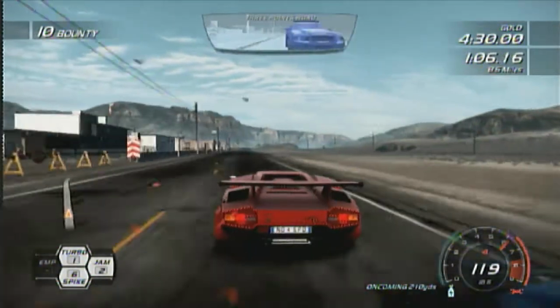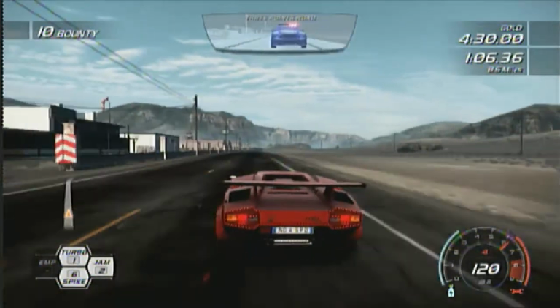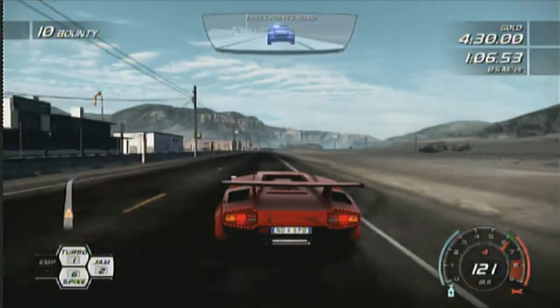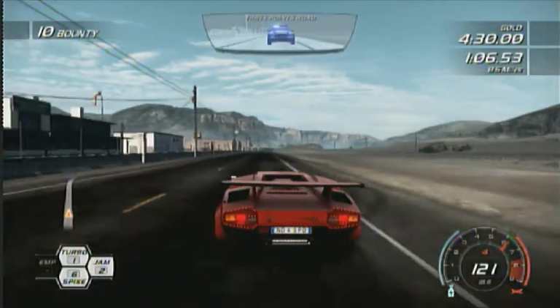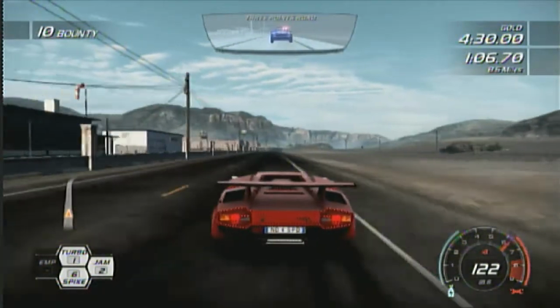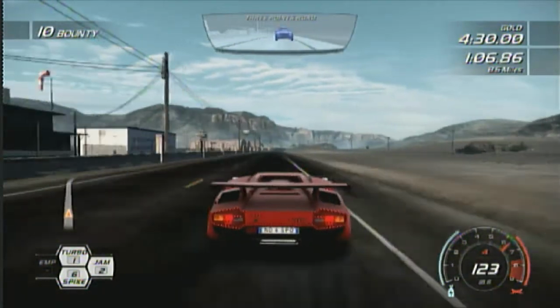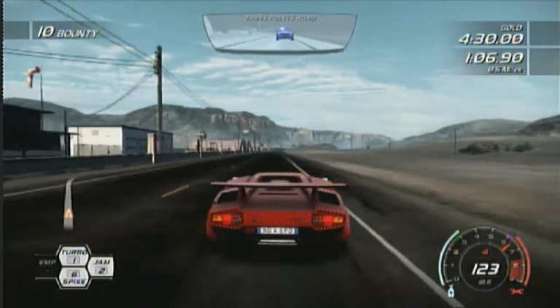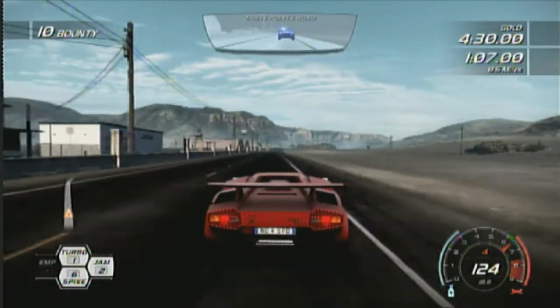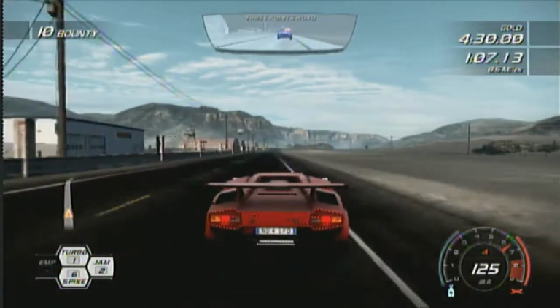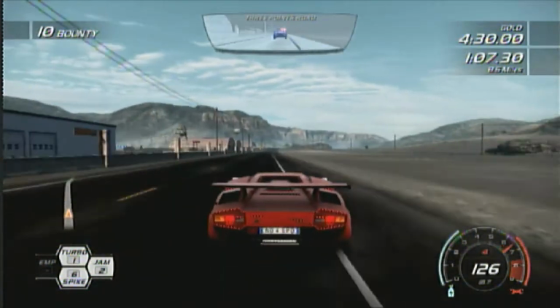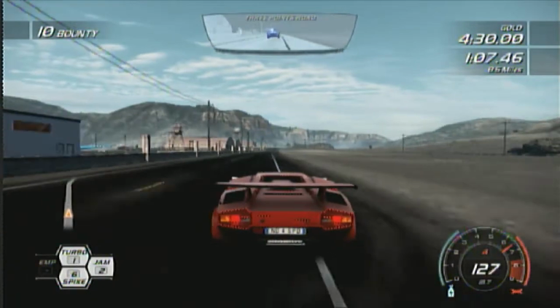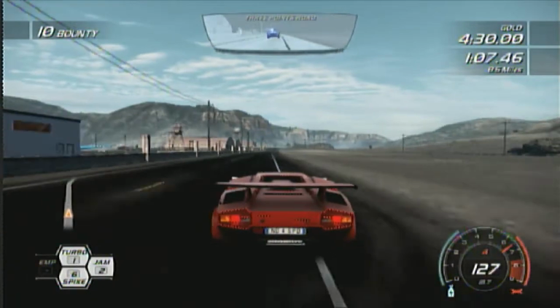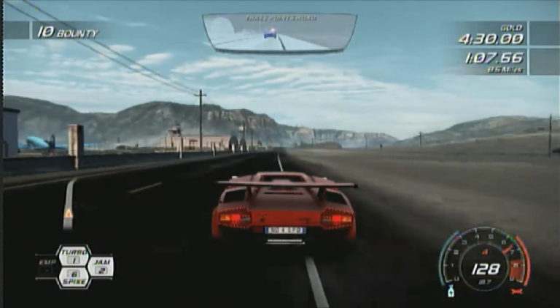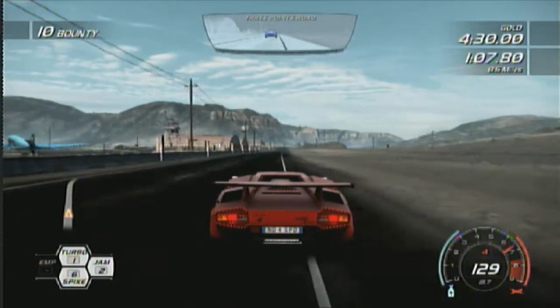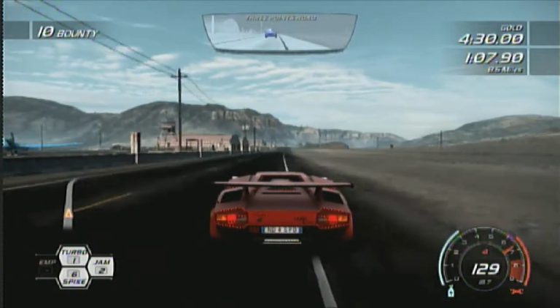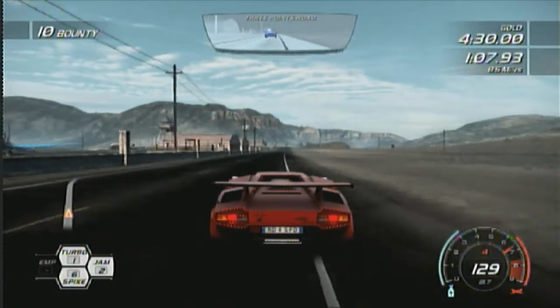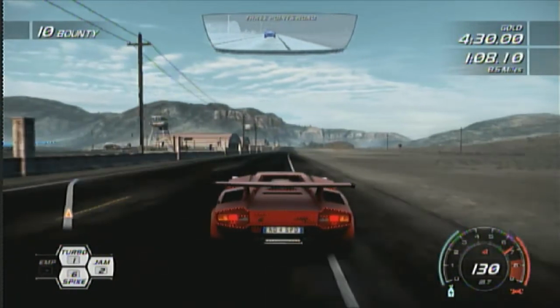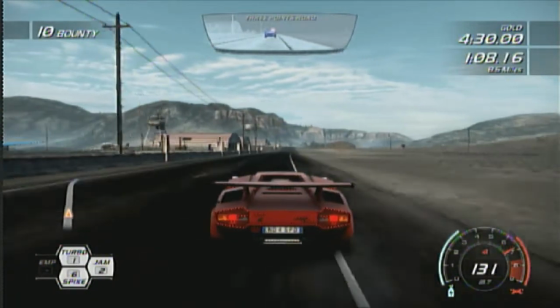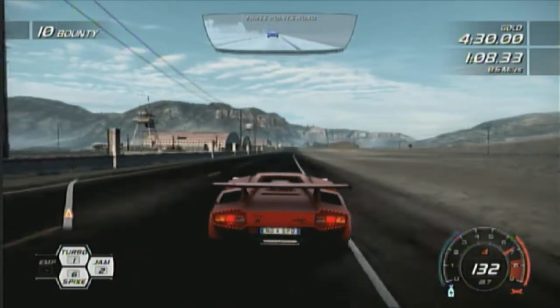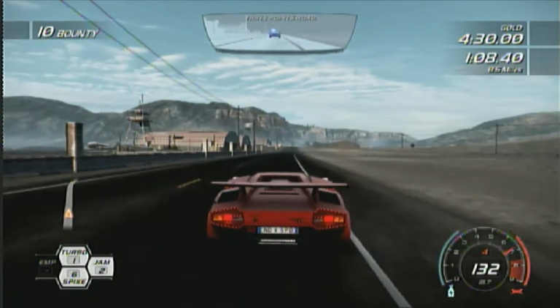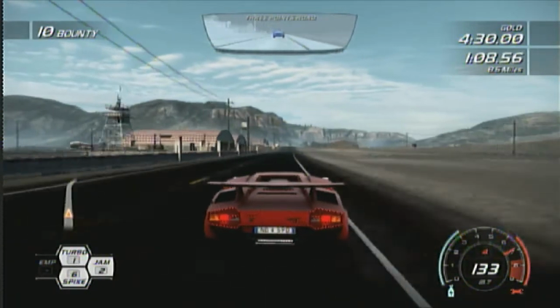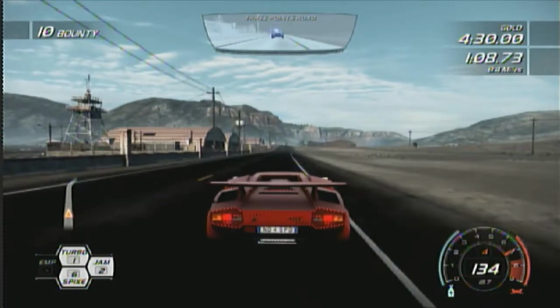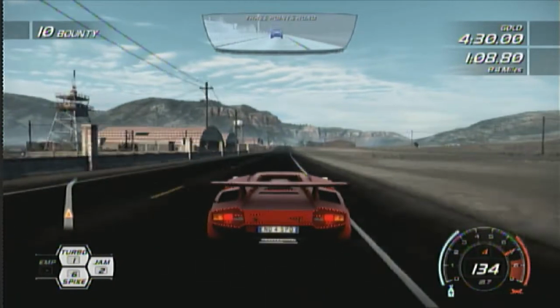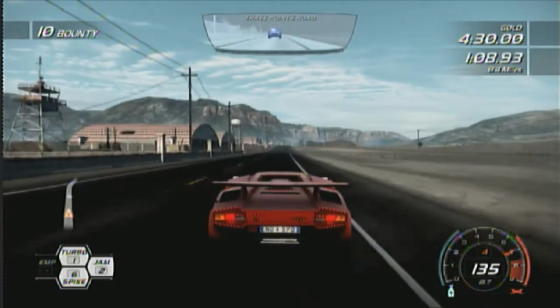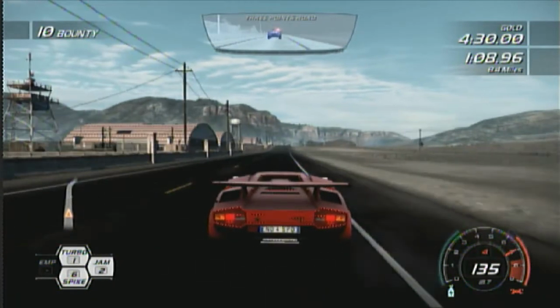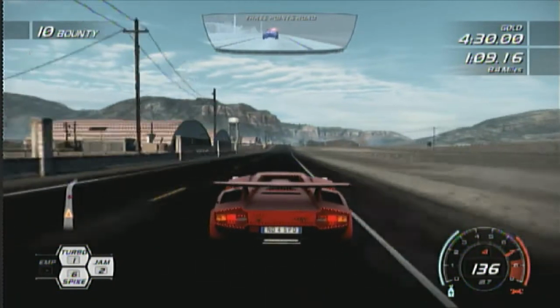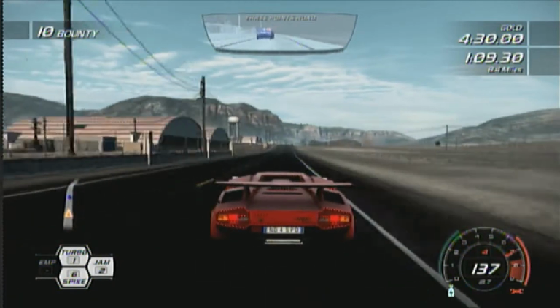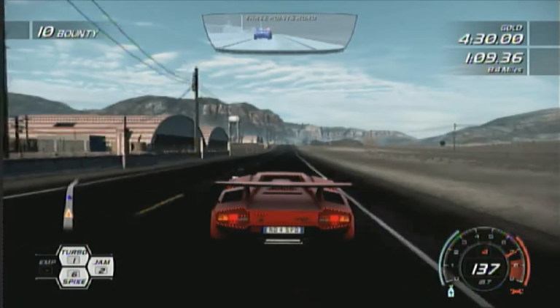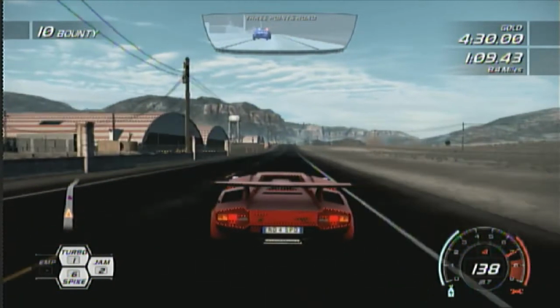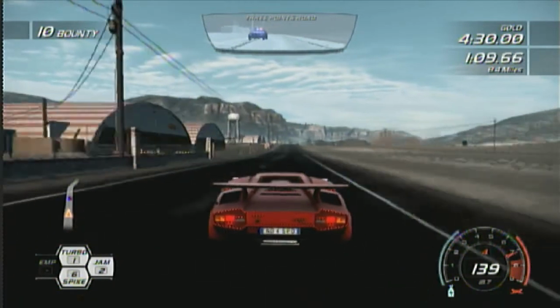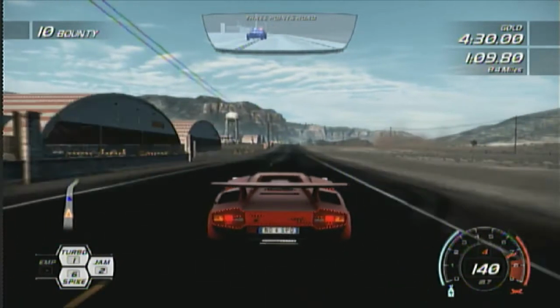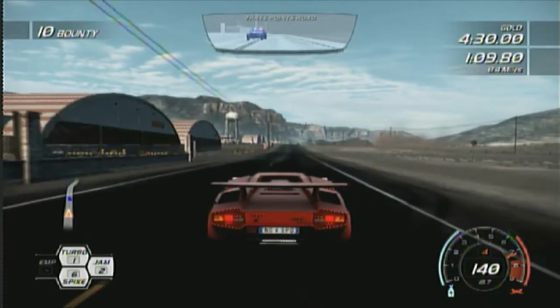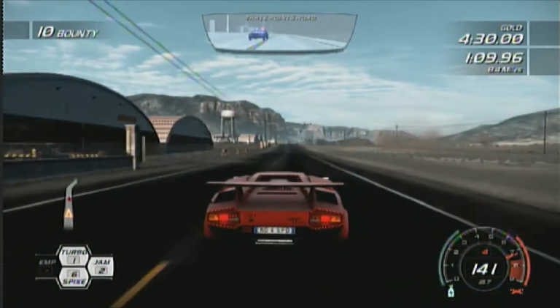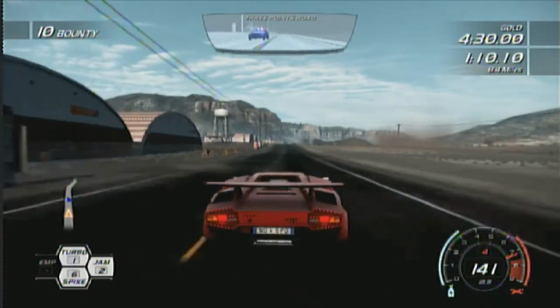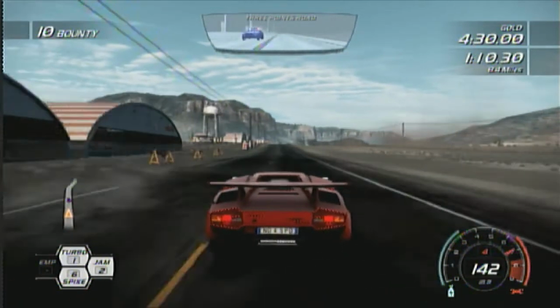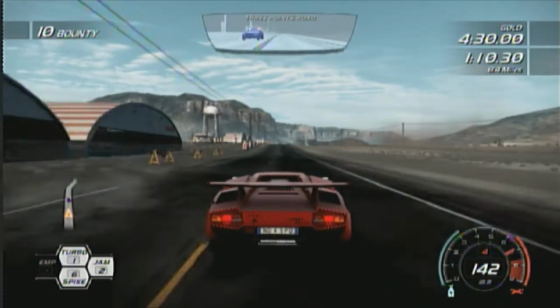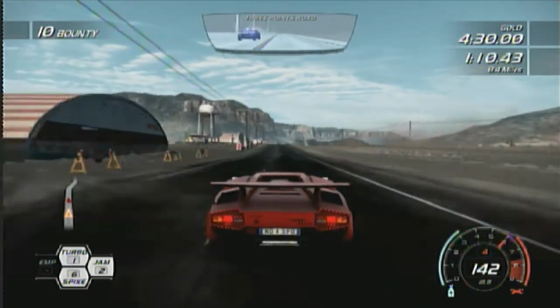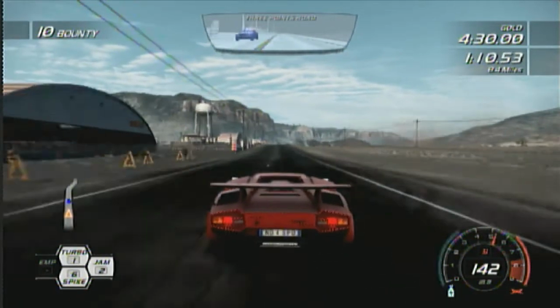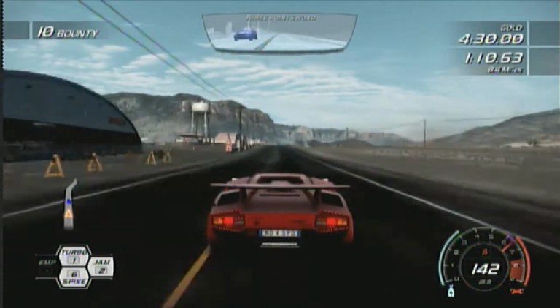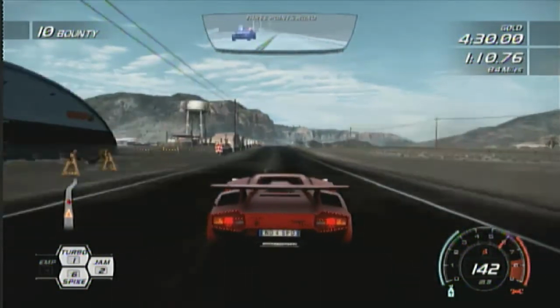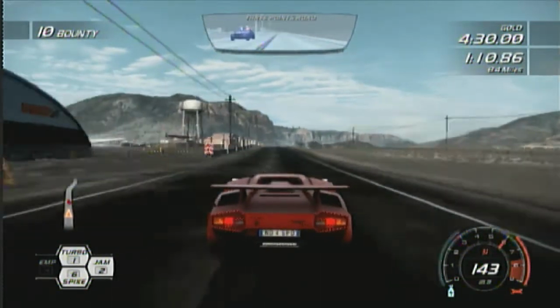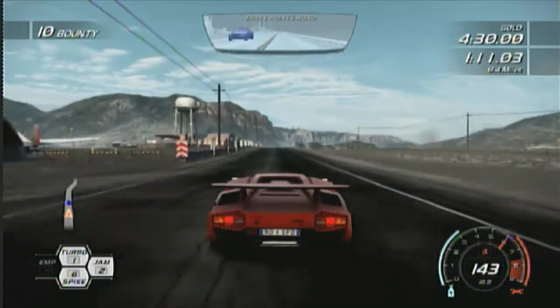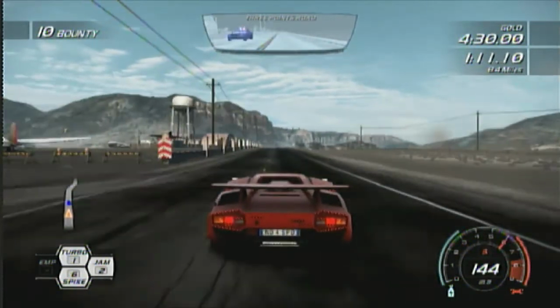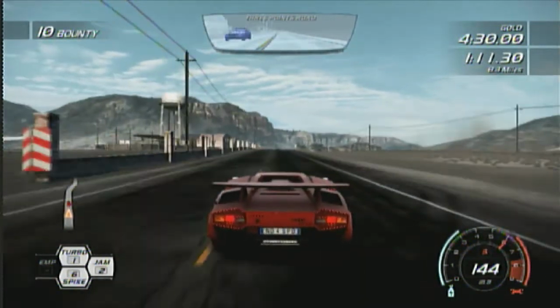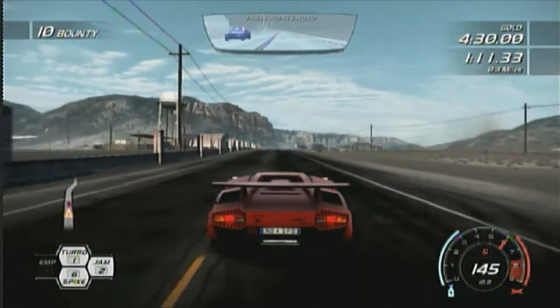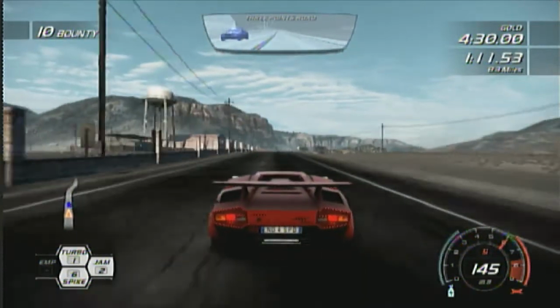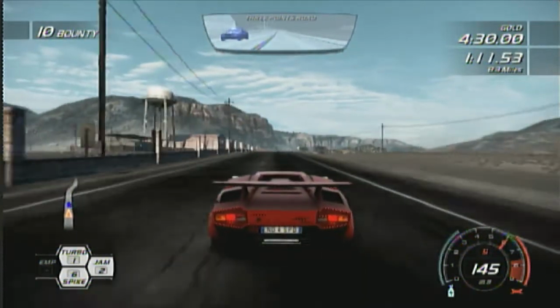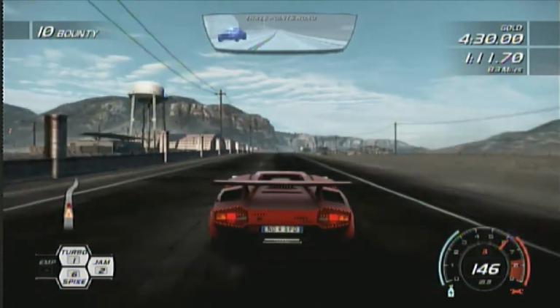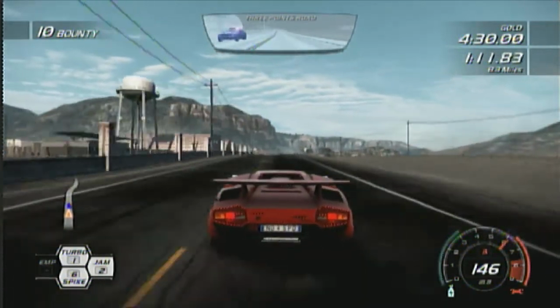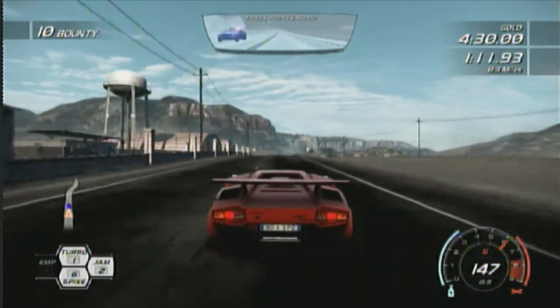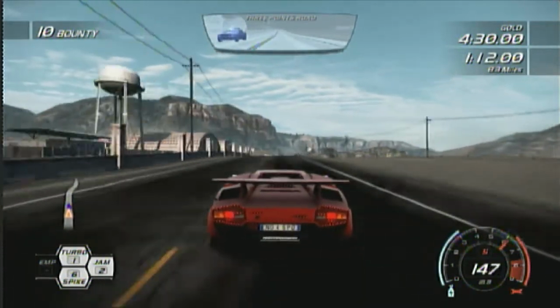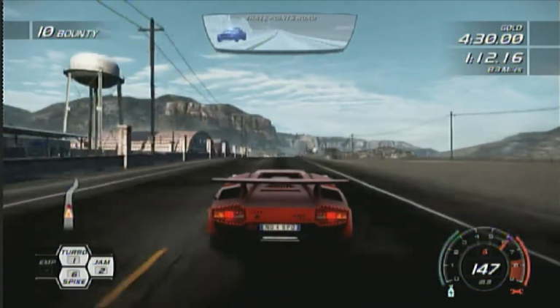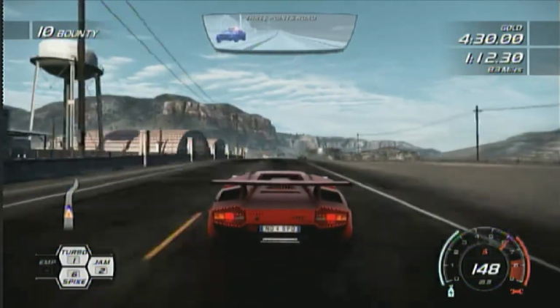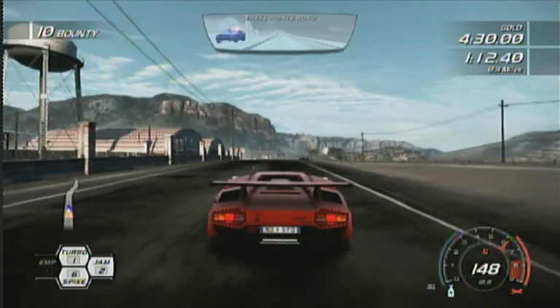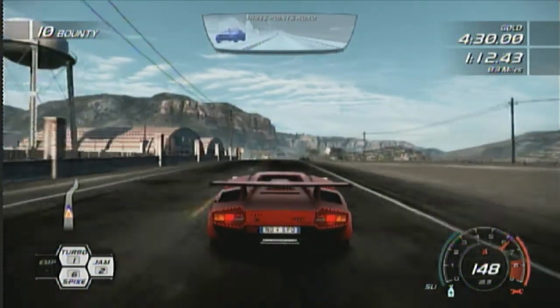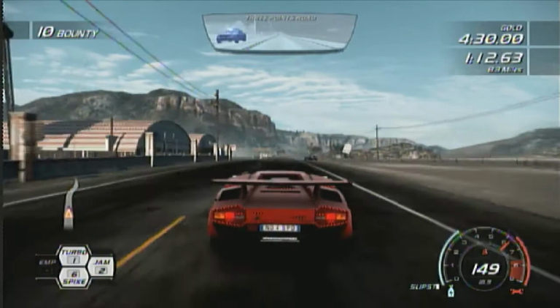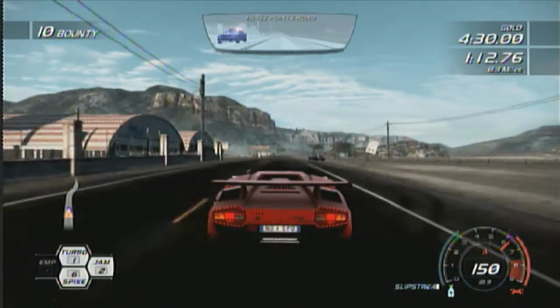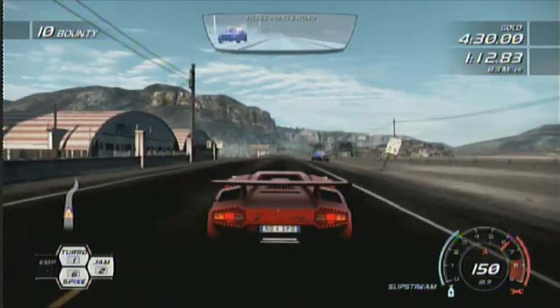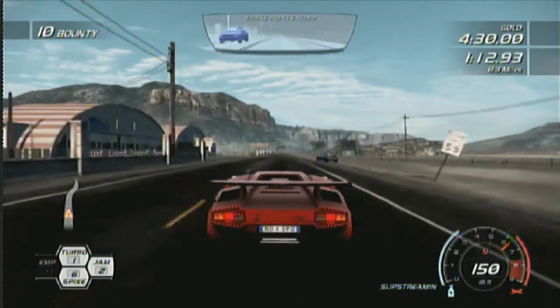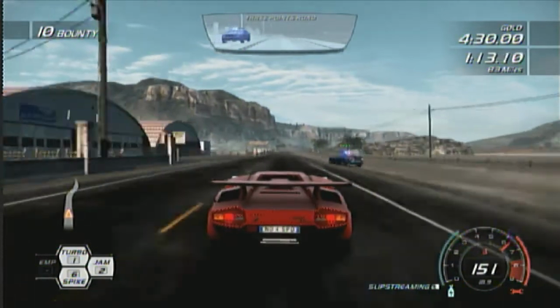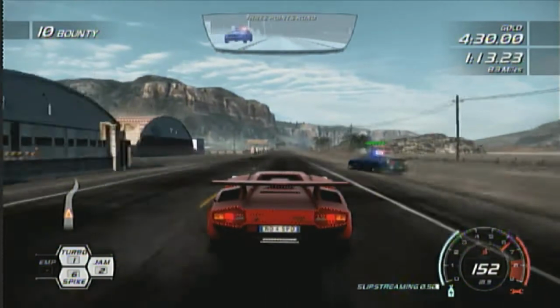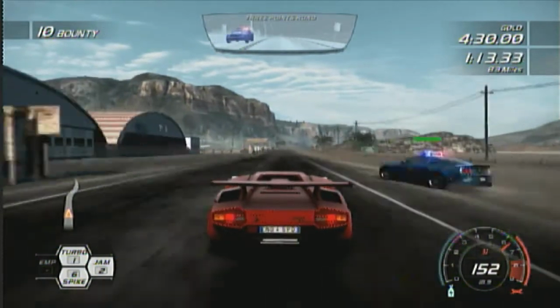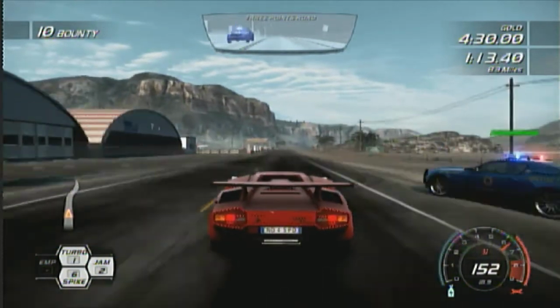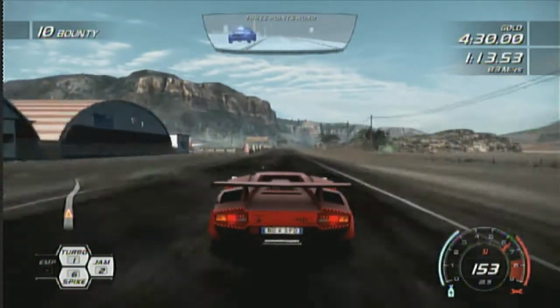You're asking for it, buddy. F-Zero GX still has a higher frame rate than this.